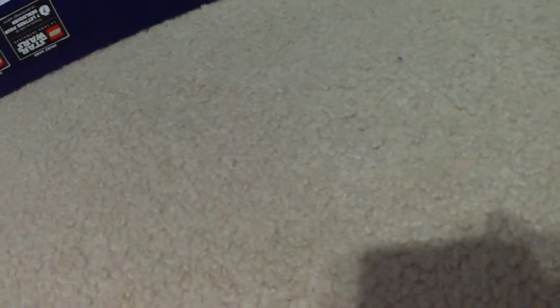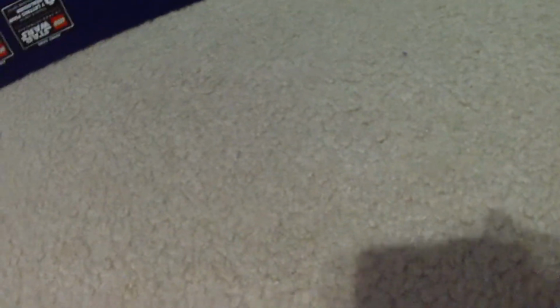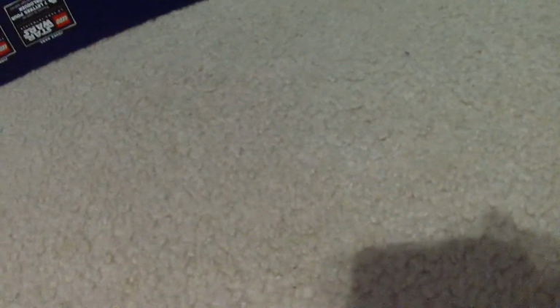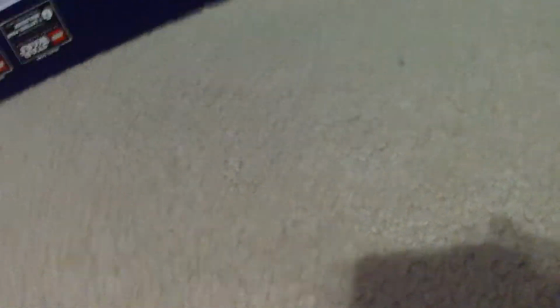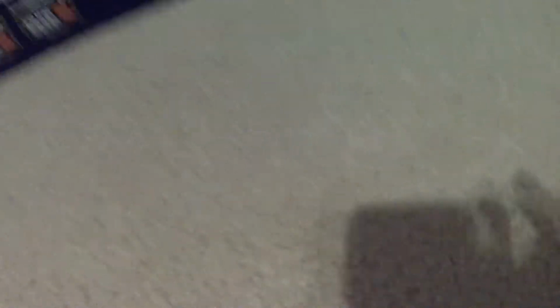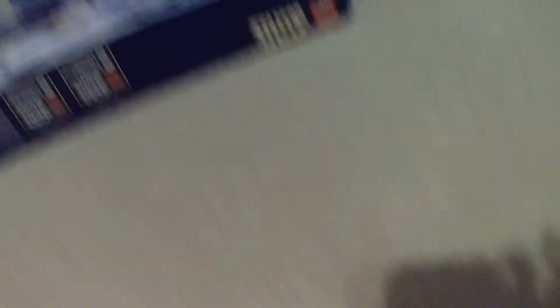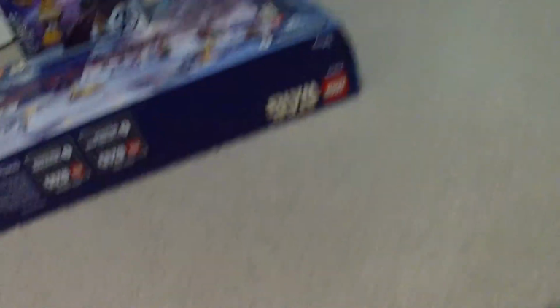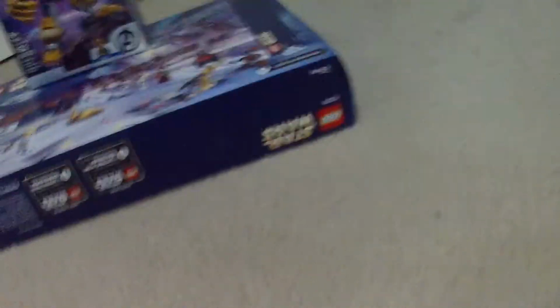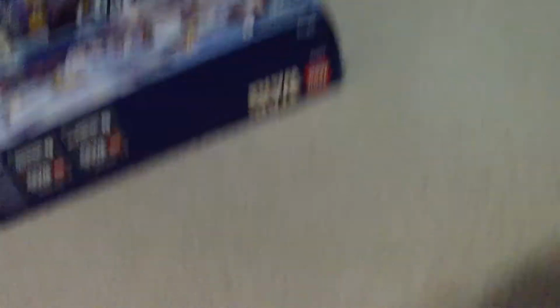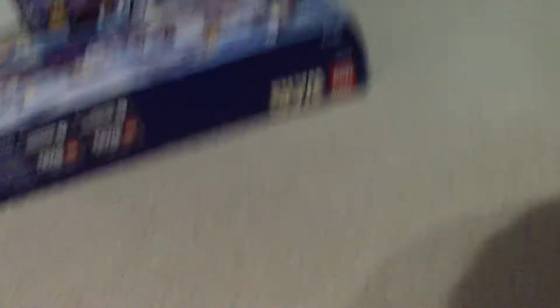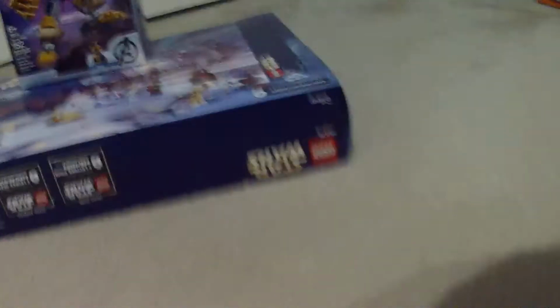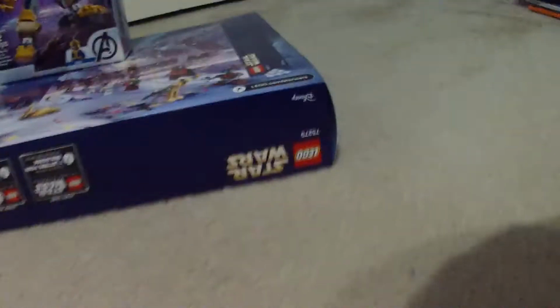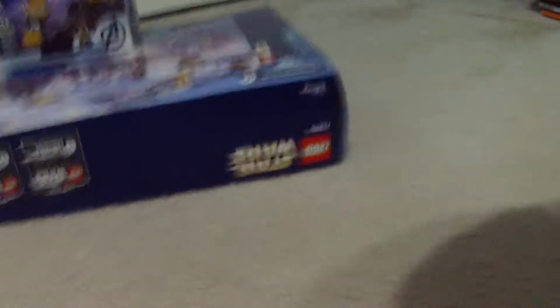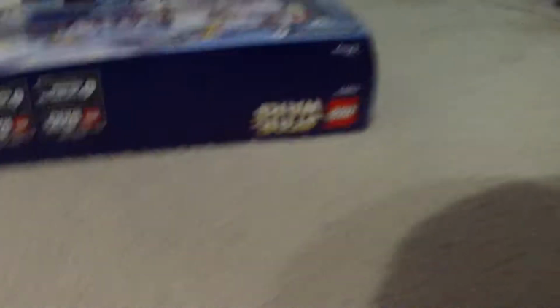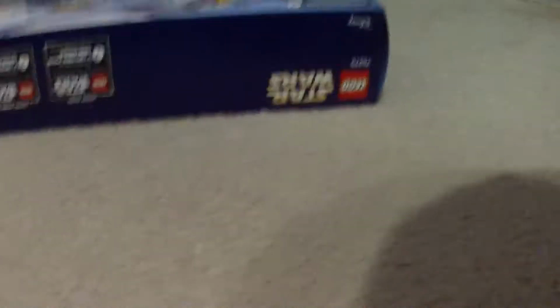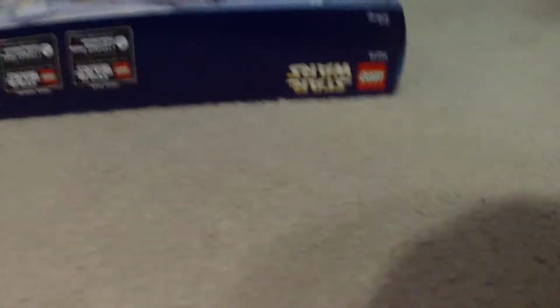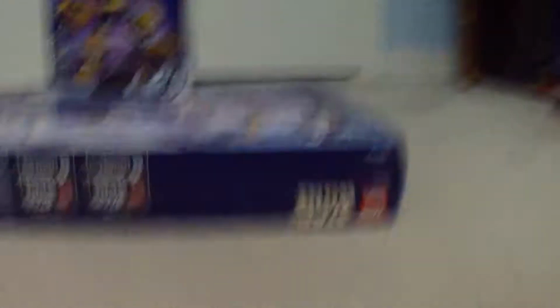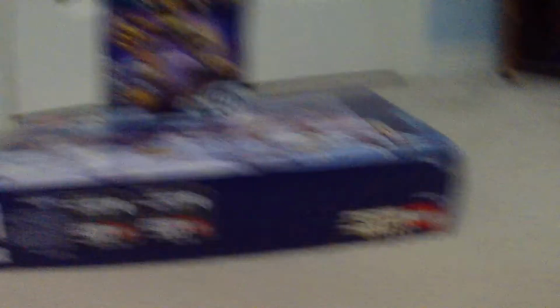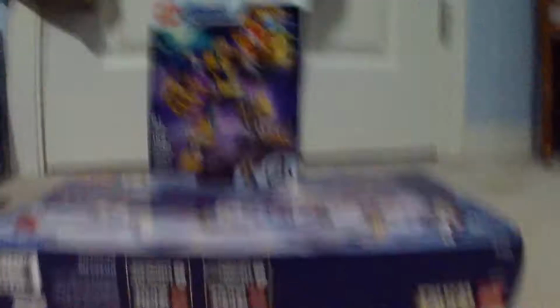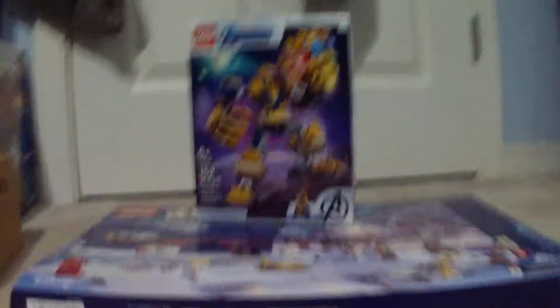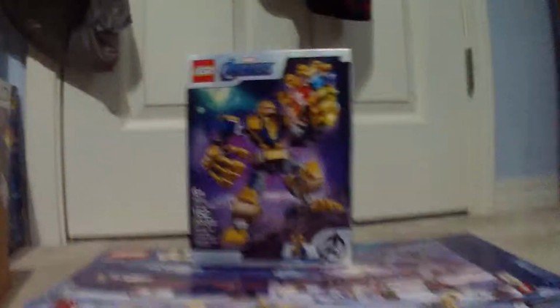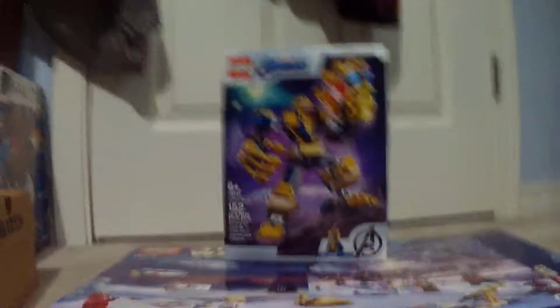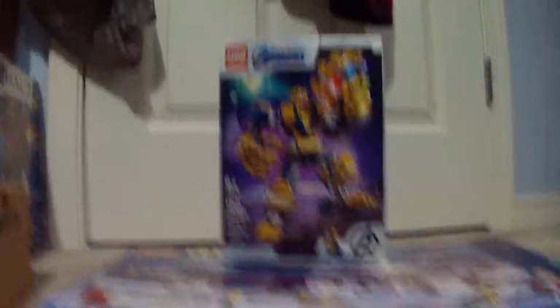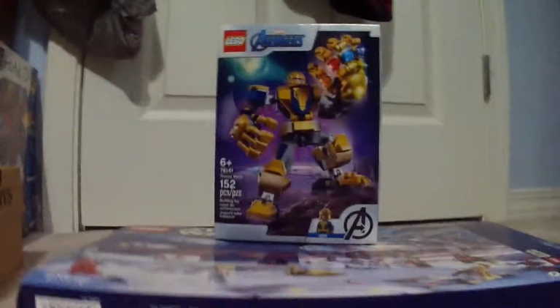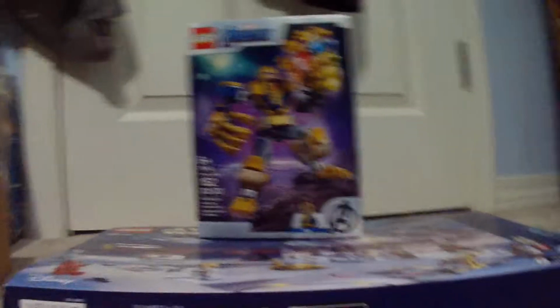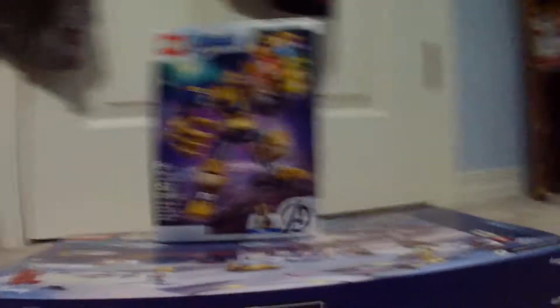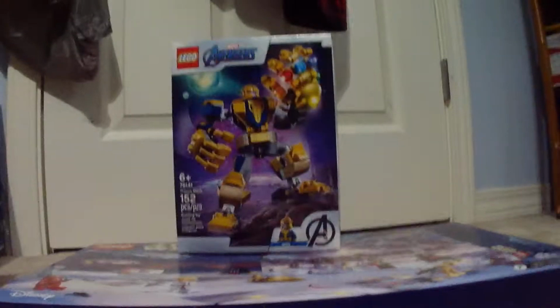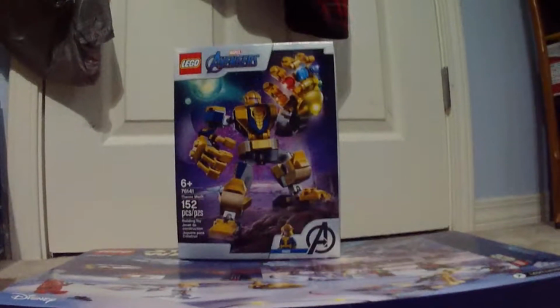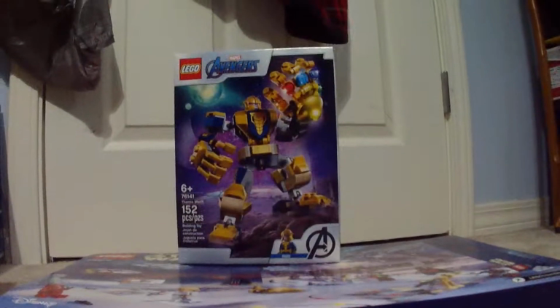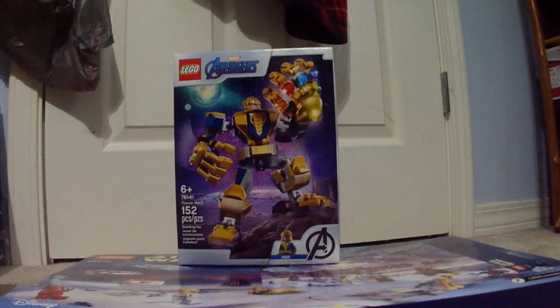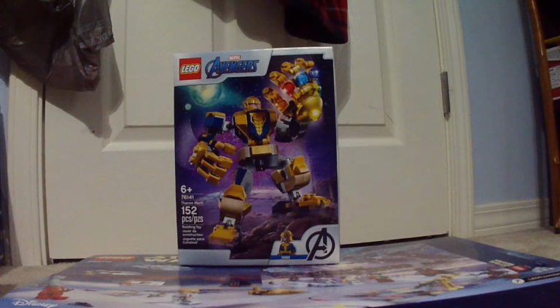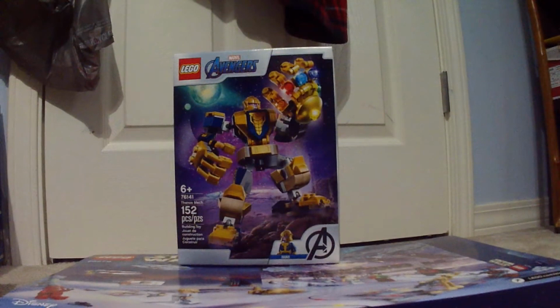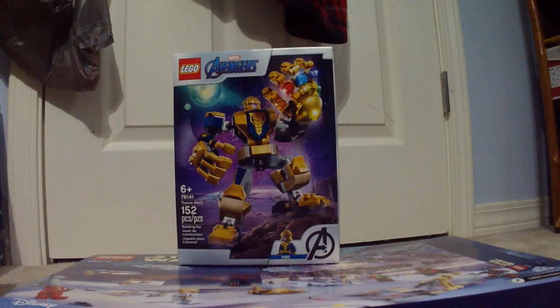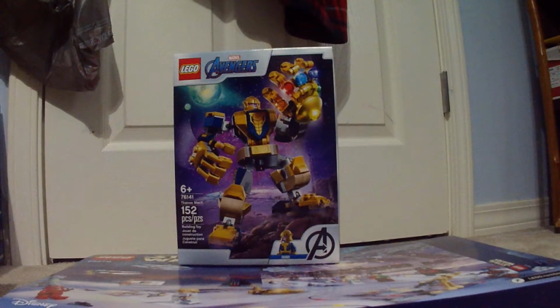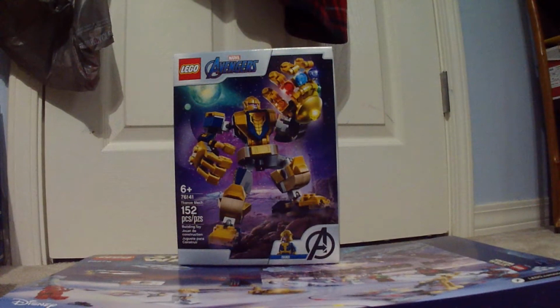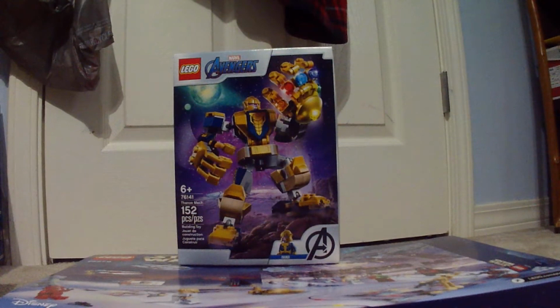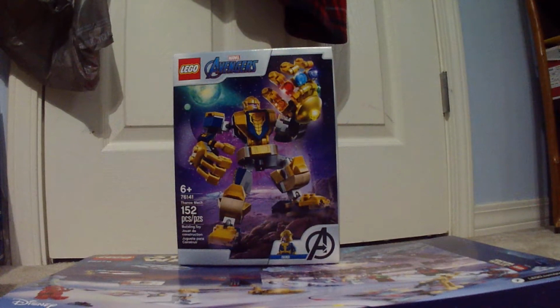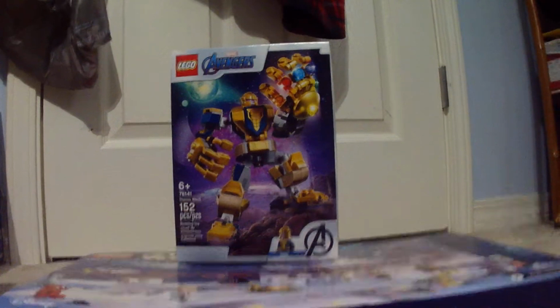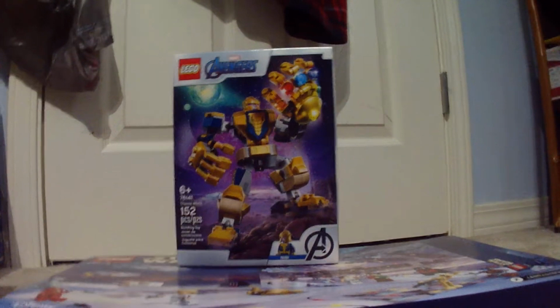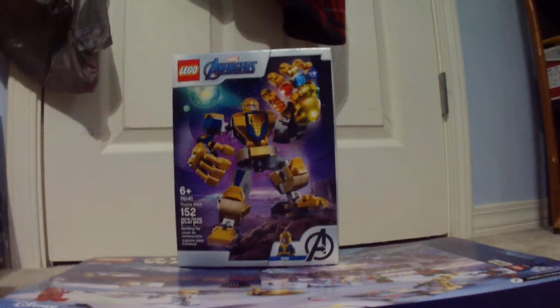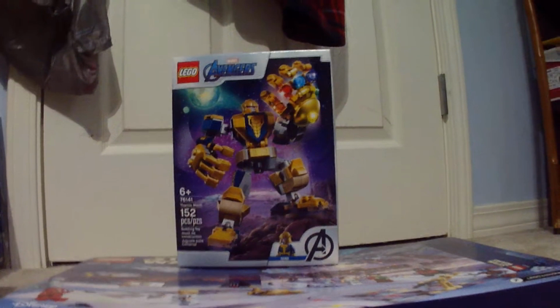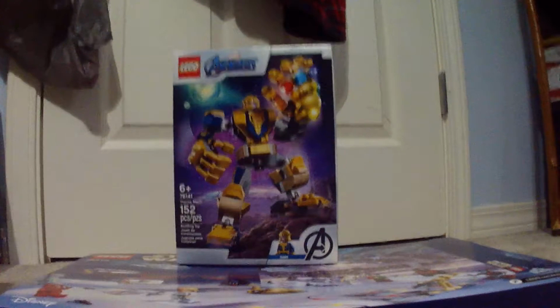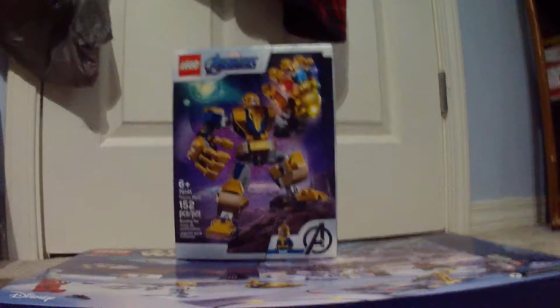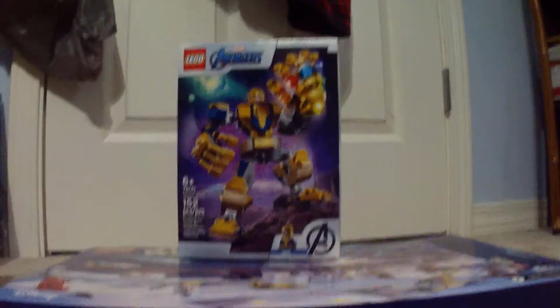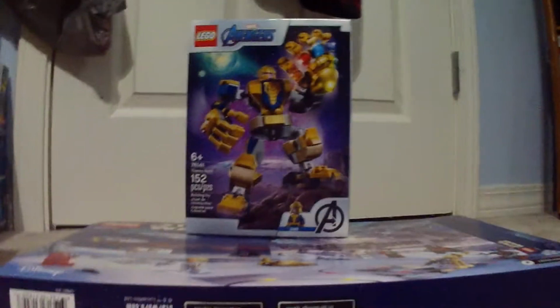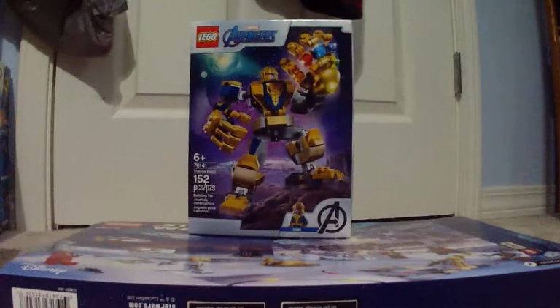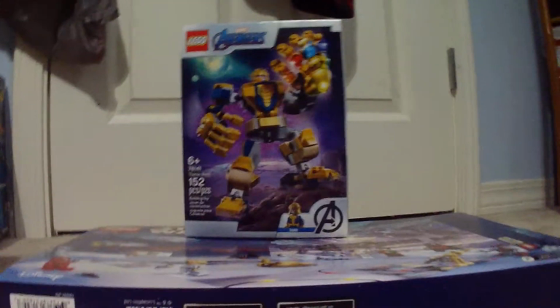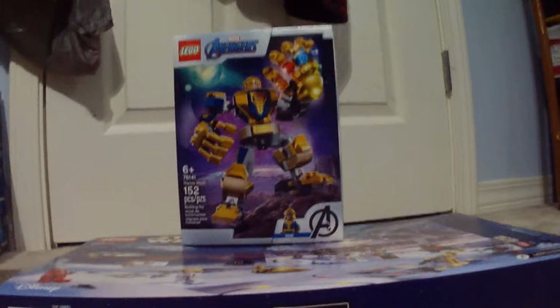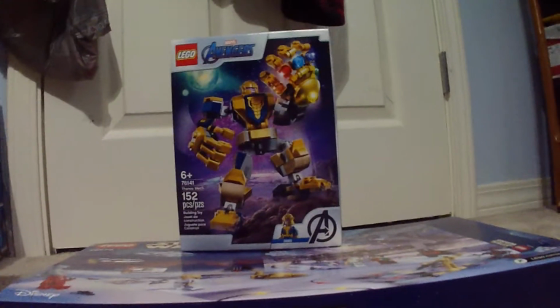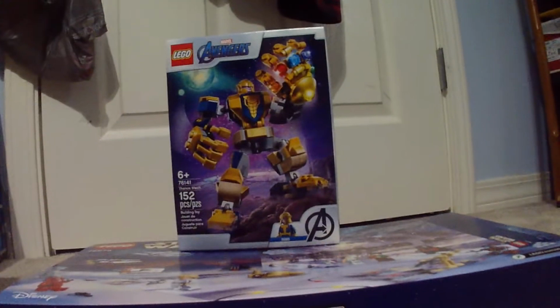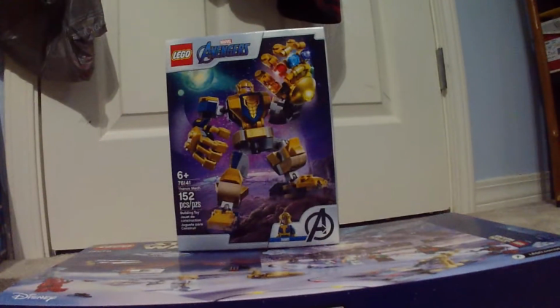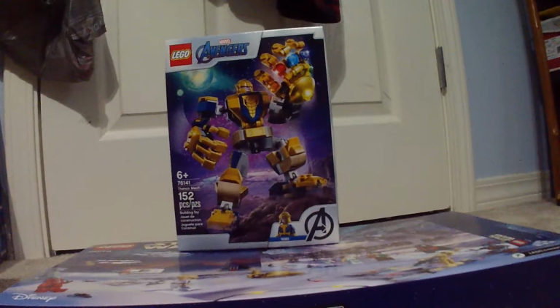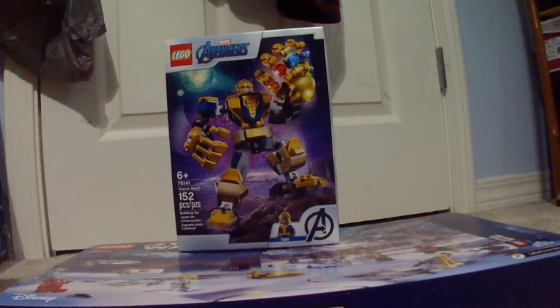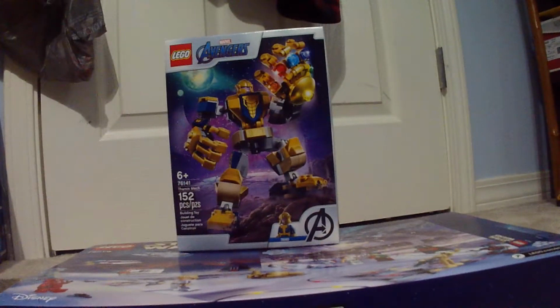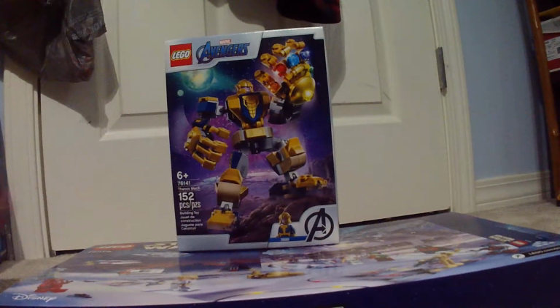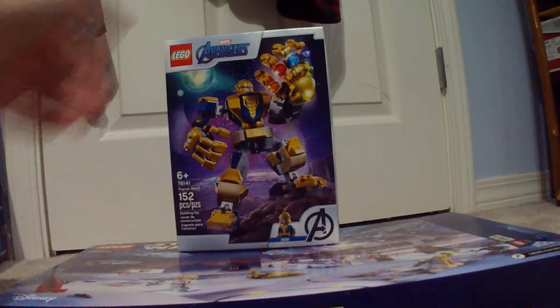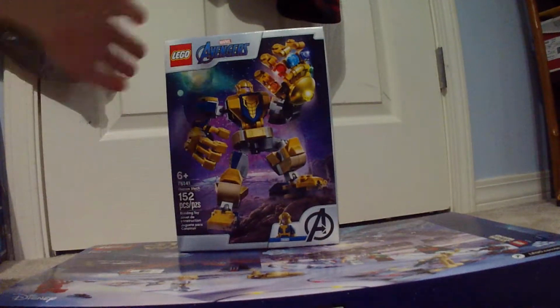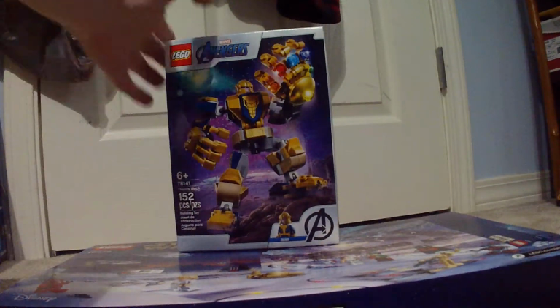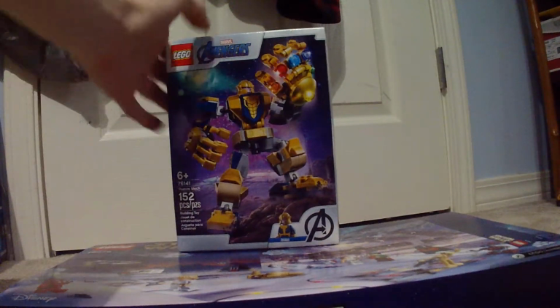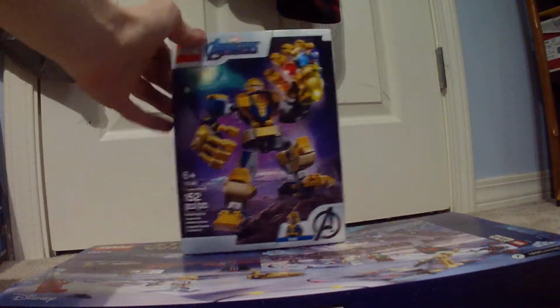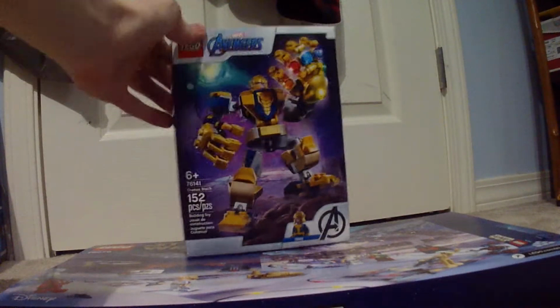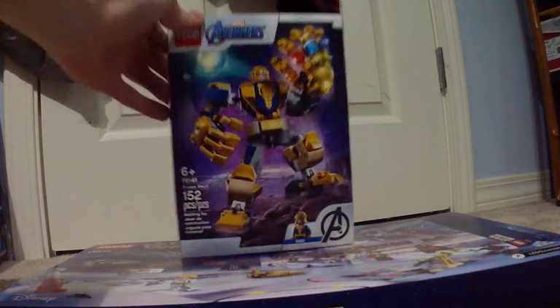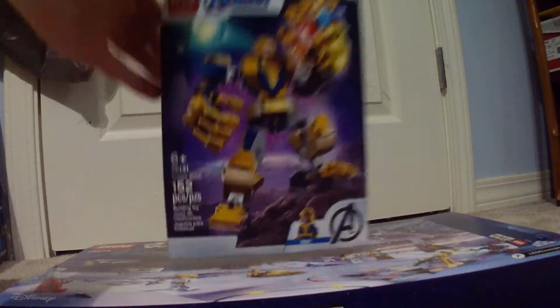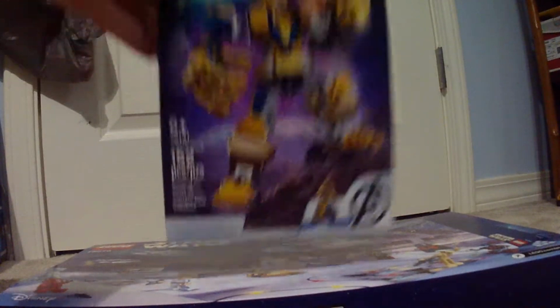Hello everybody, this is the Red Reptilian, and today I'm going to be building a Thanos mech.